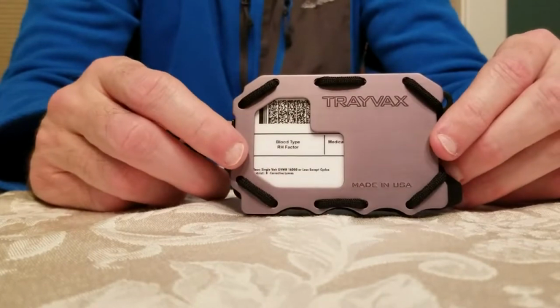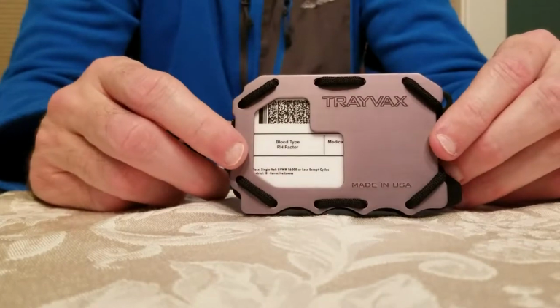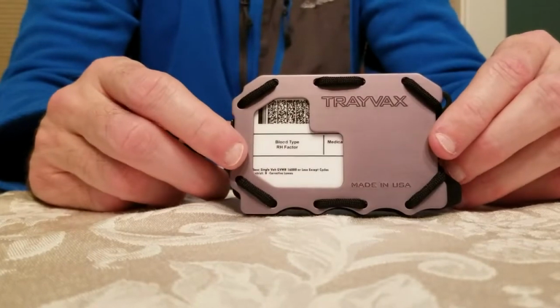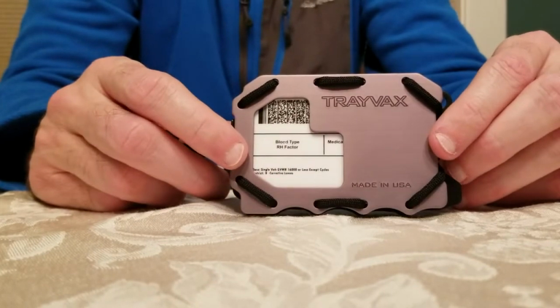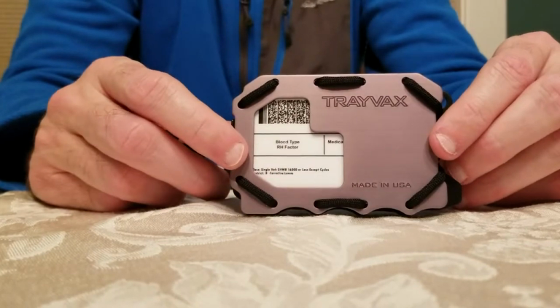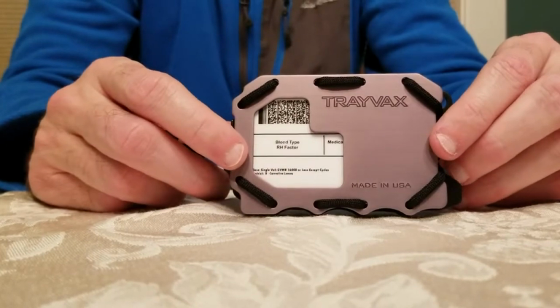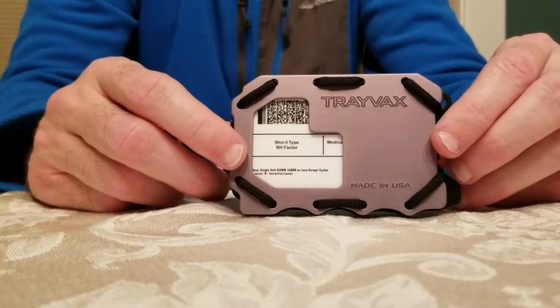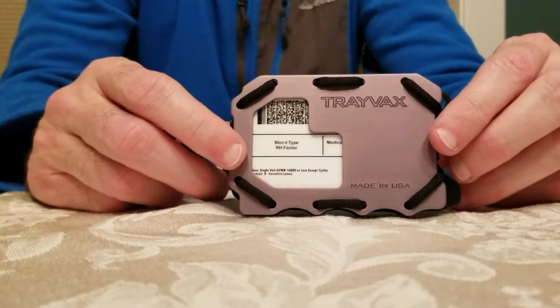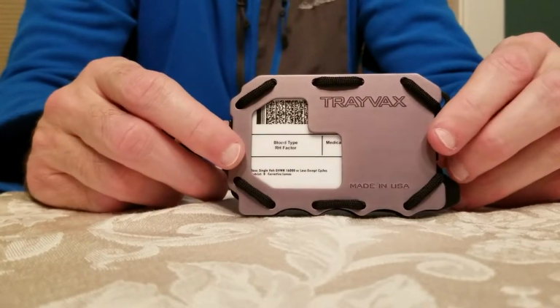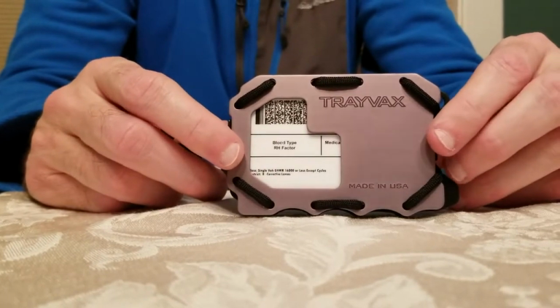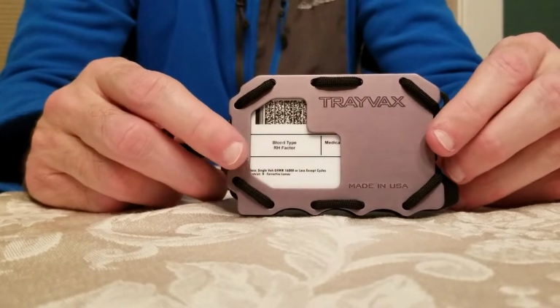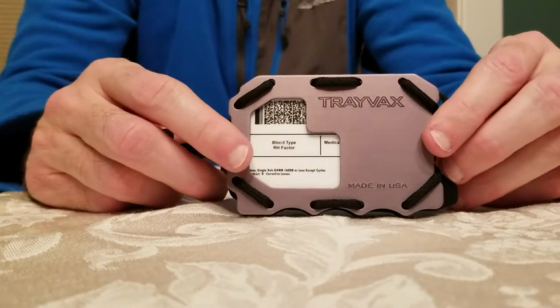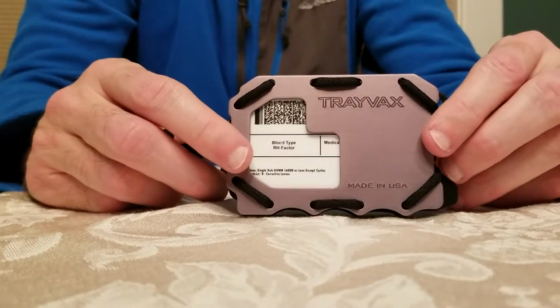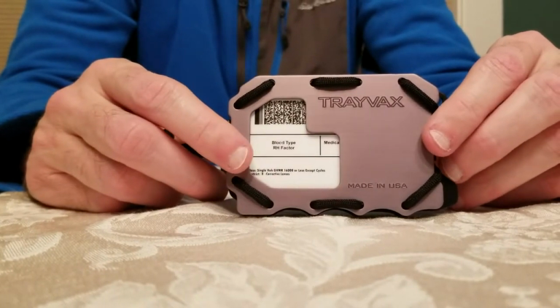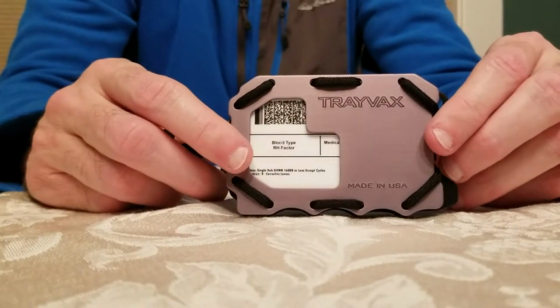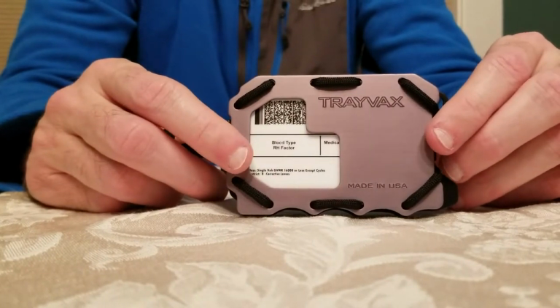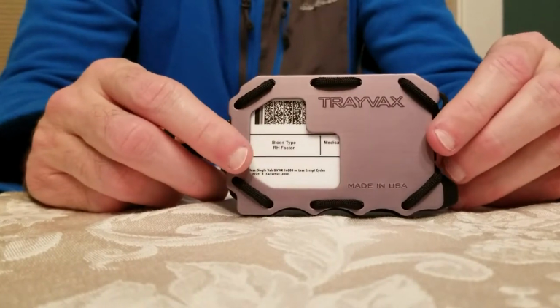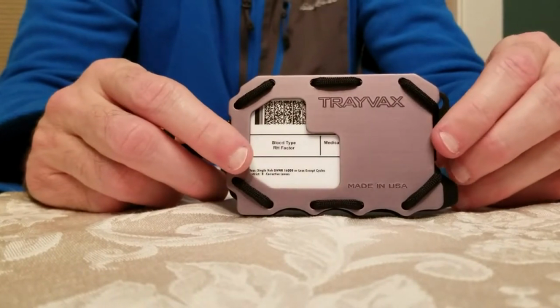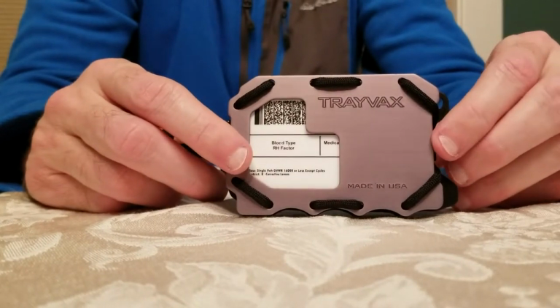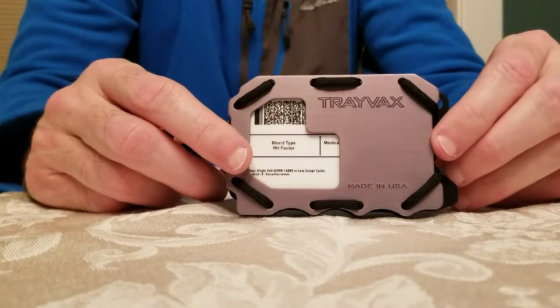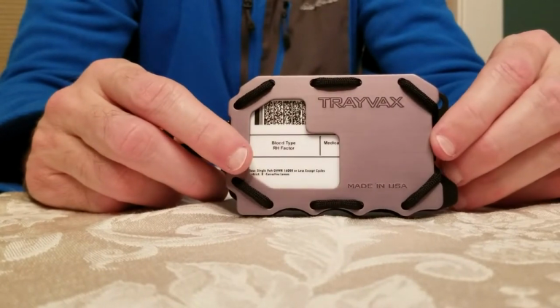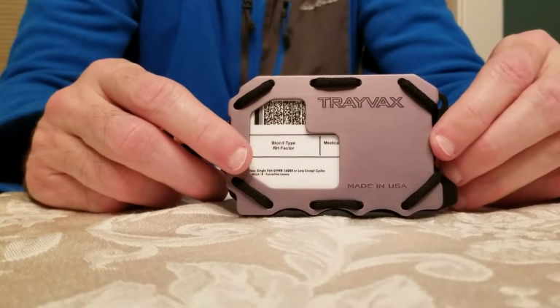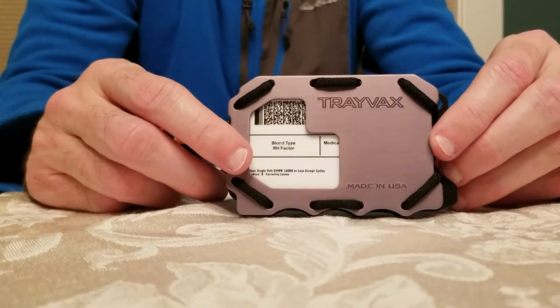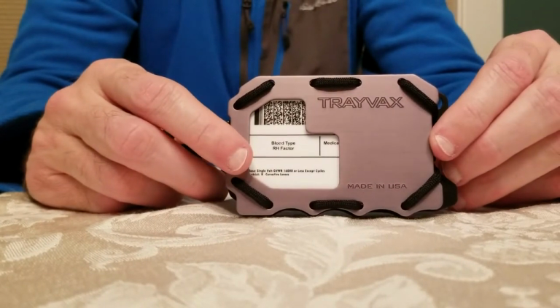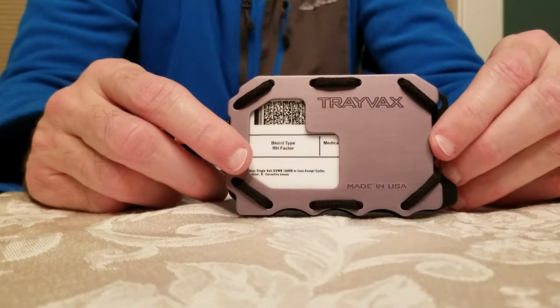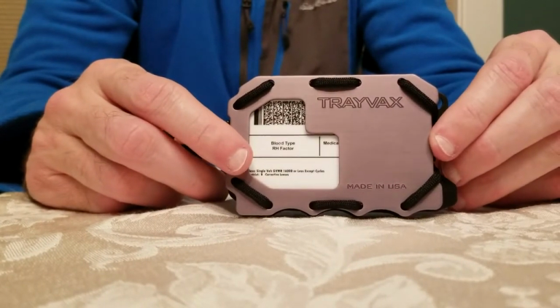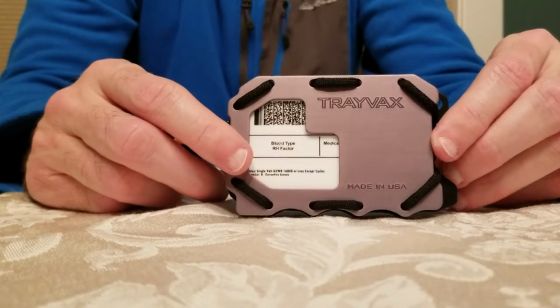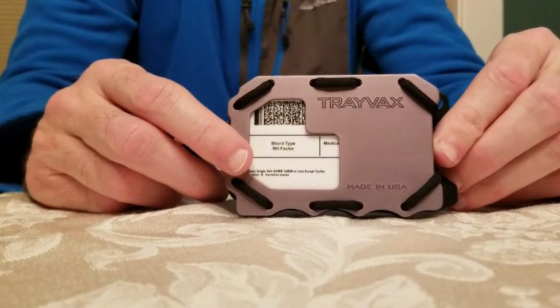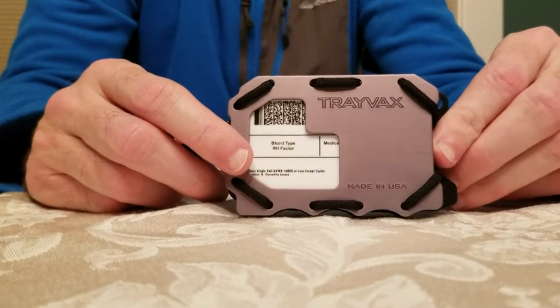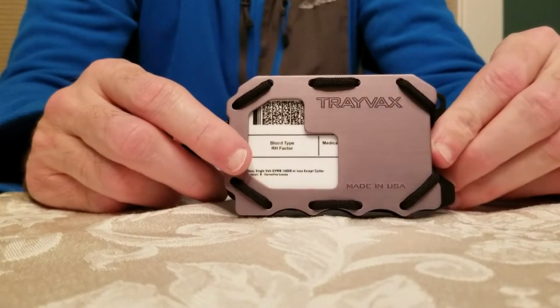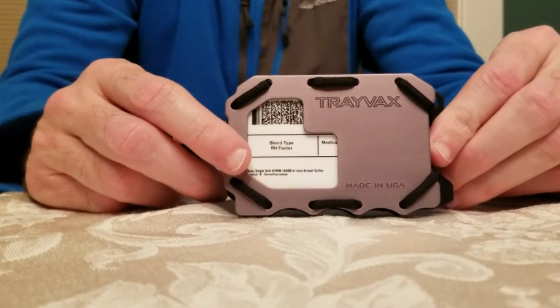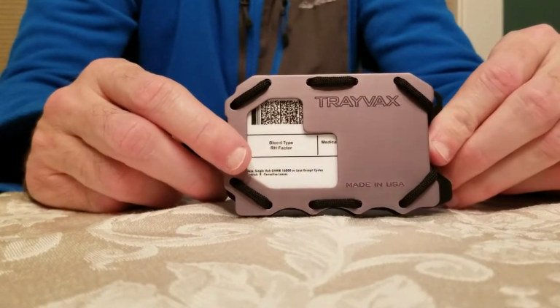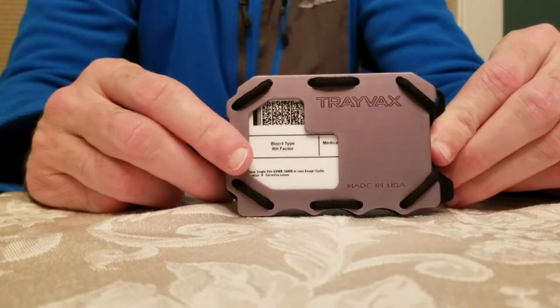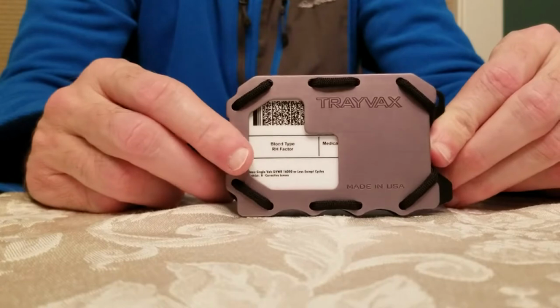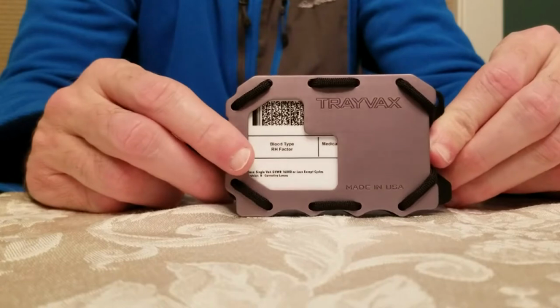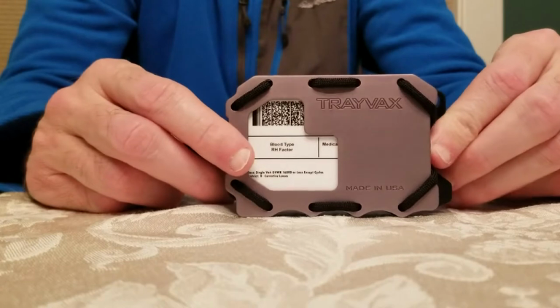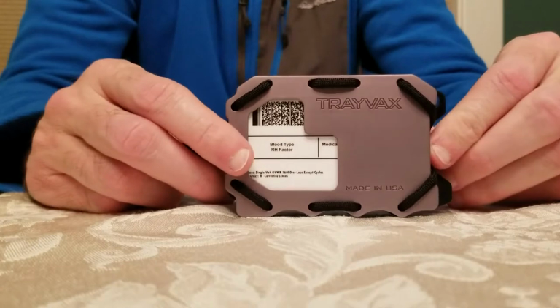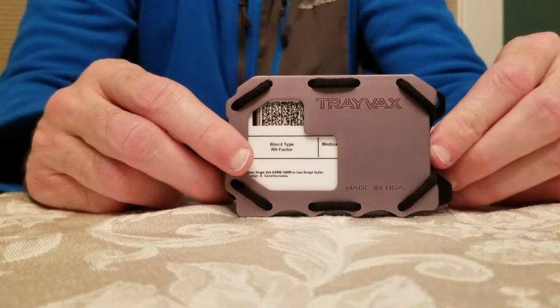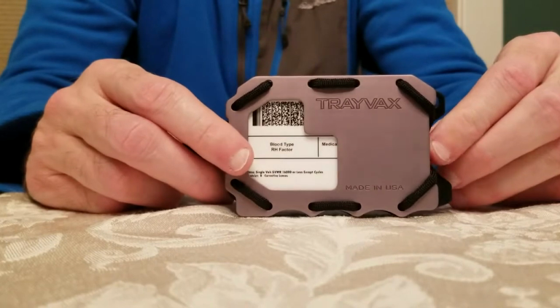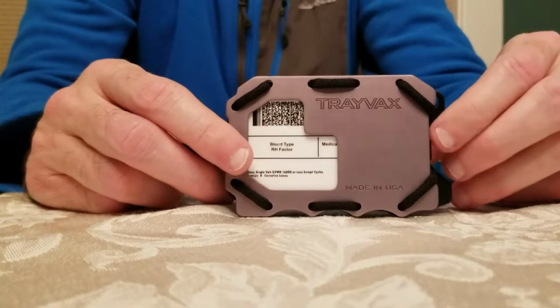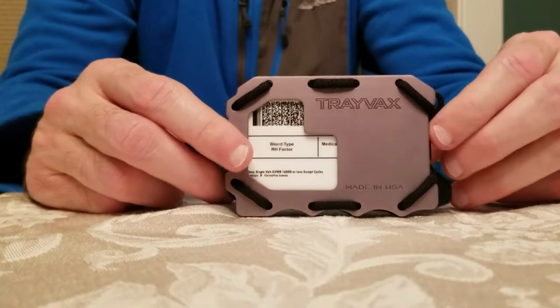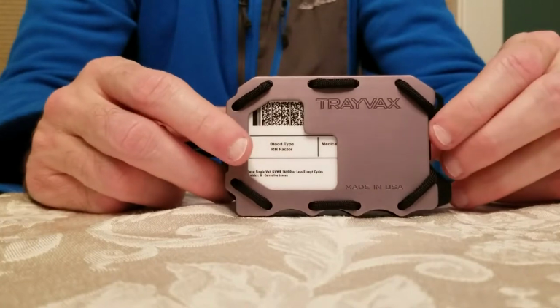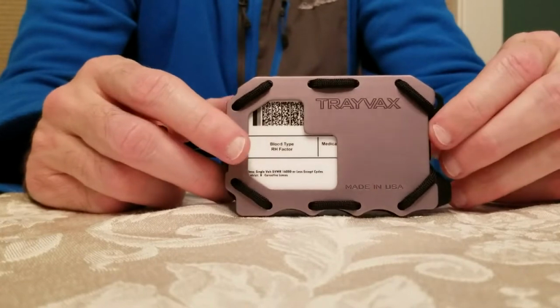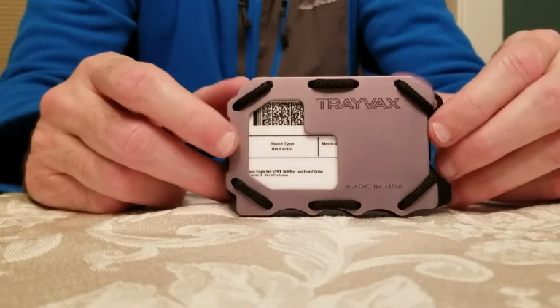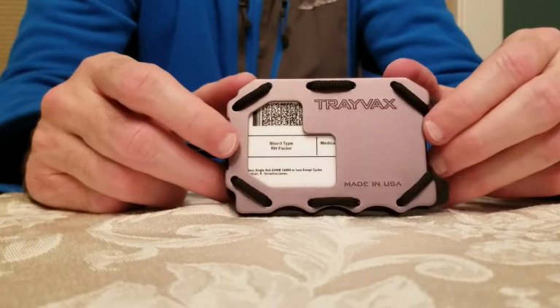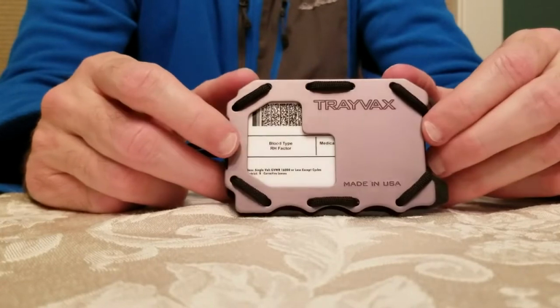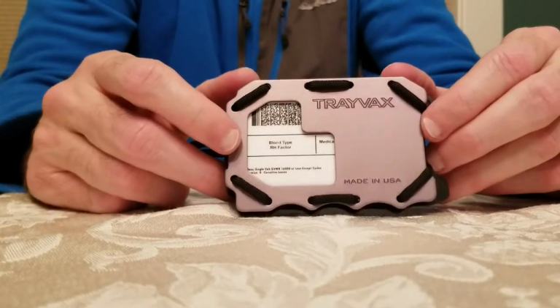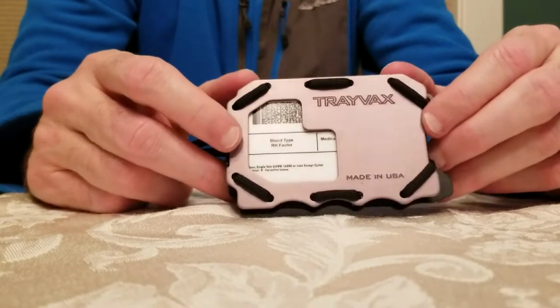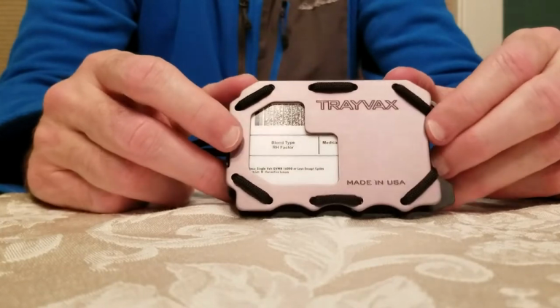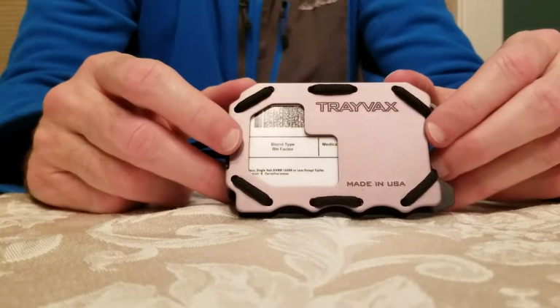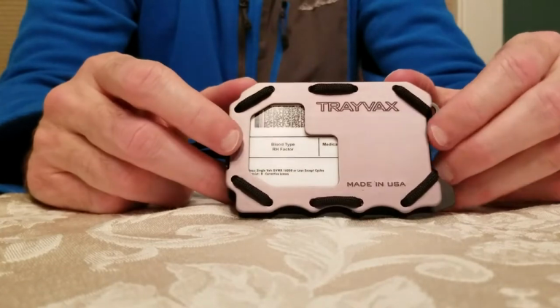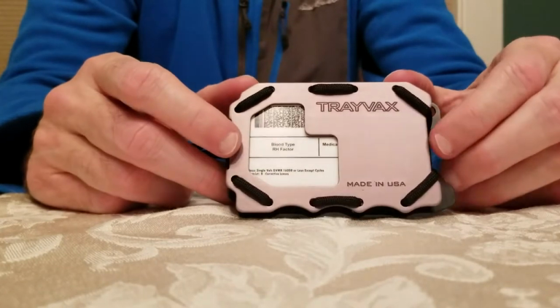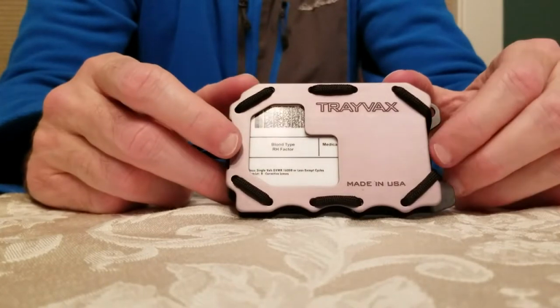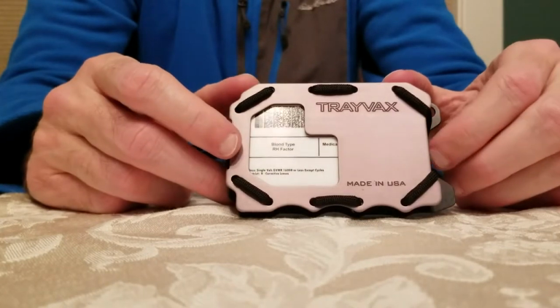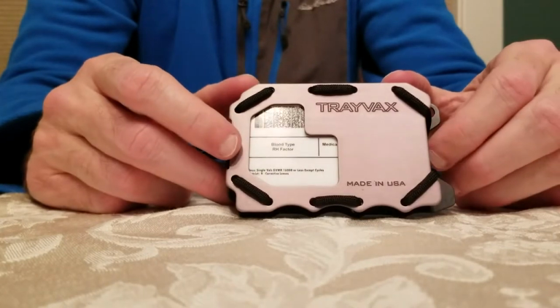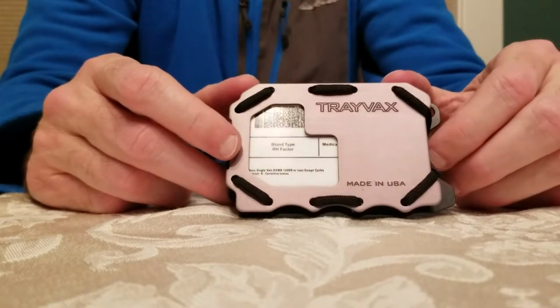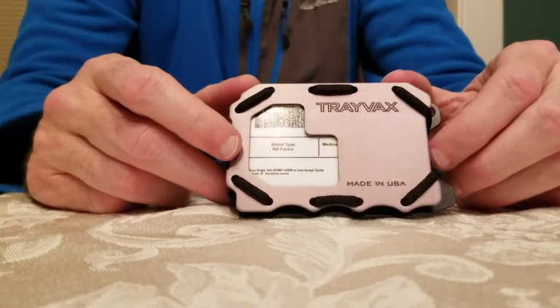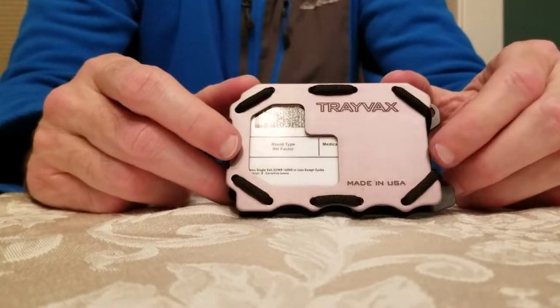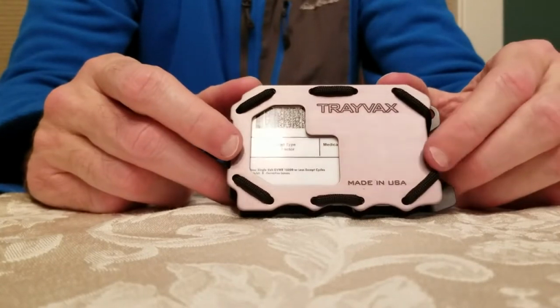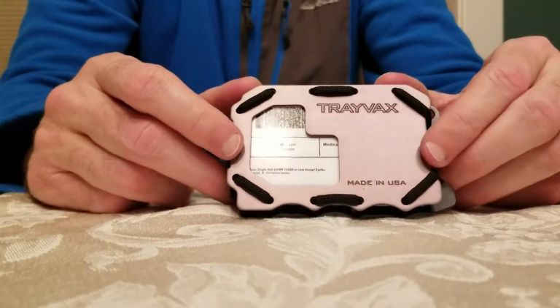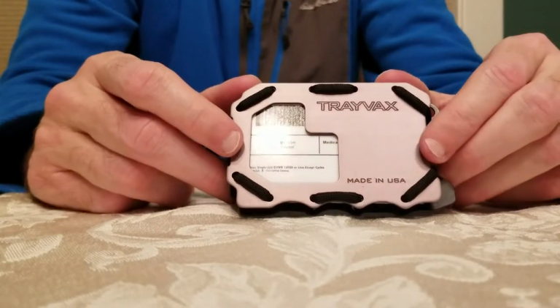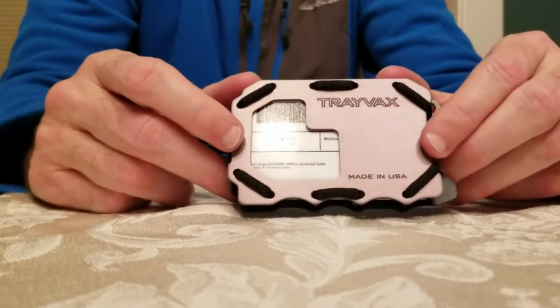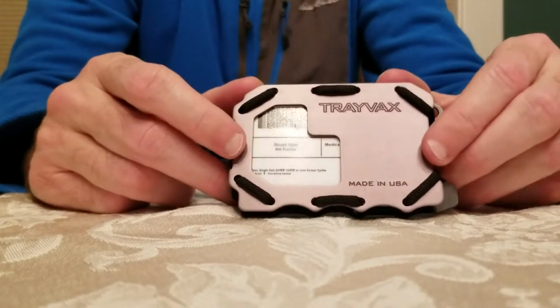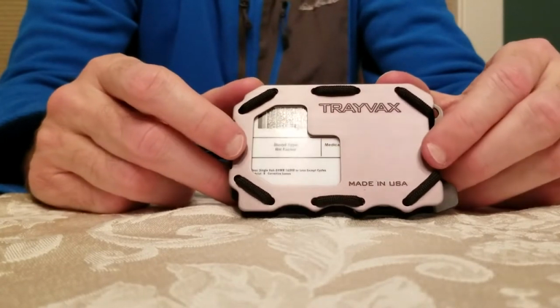So it's a great product. I suggest going to Trayvacs.com and looking at the other products they have out there — they make really good wallets.